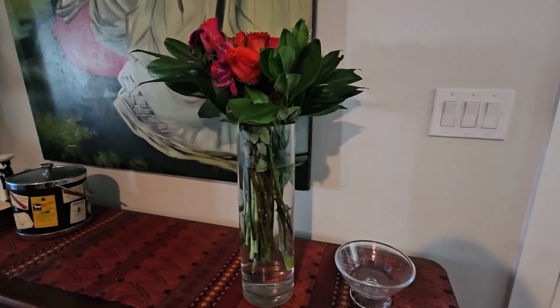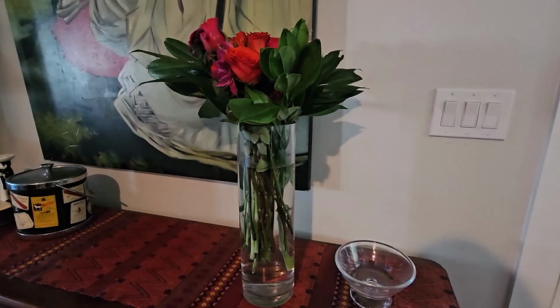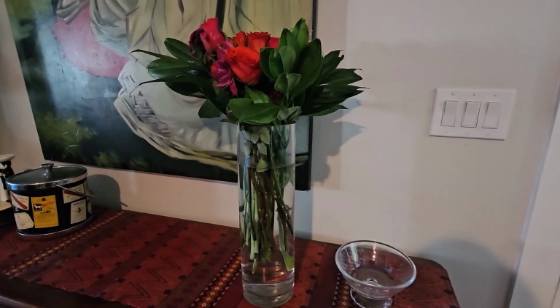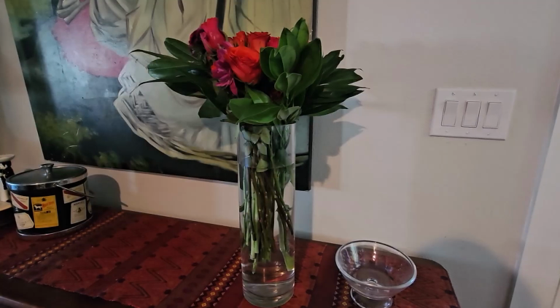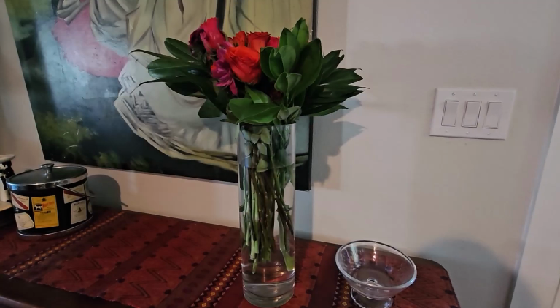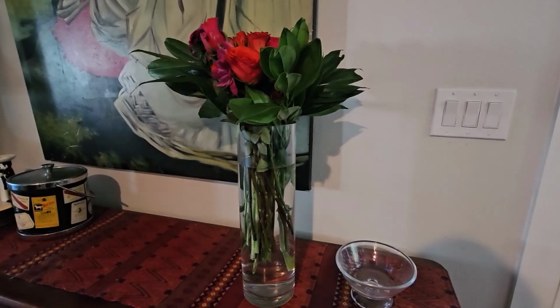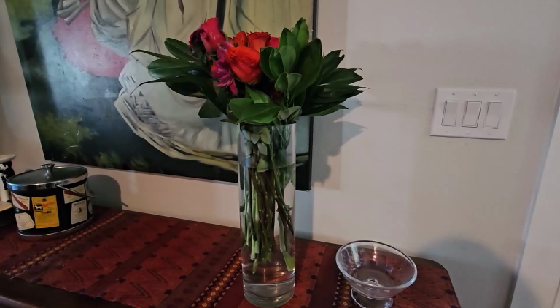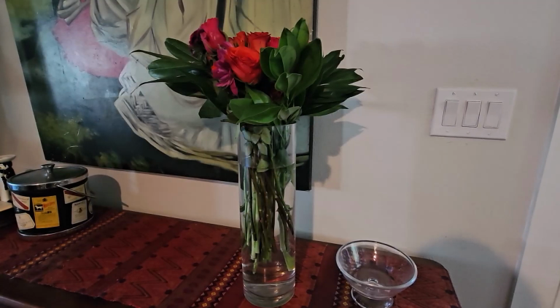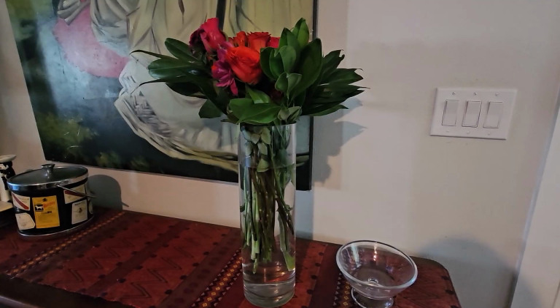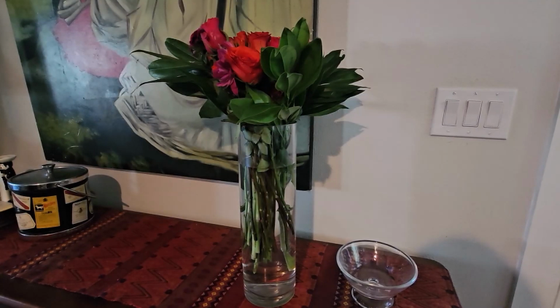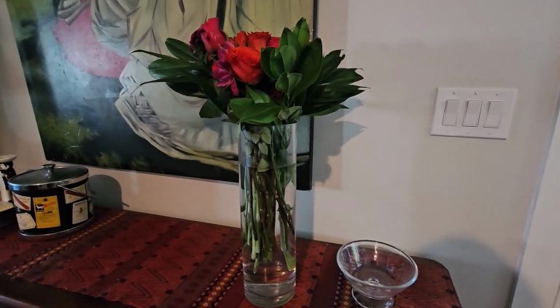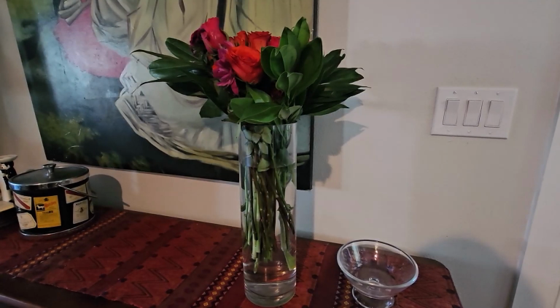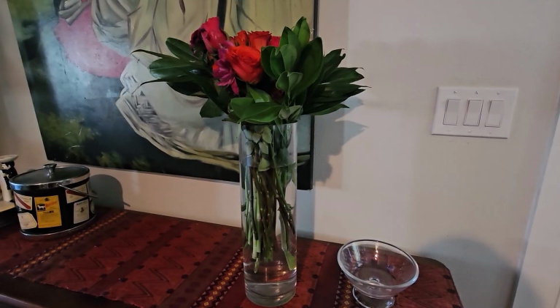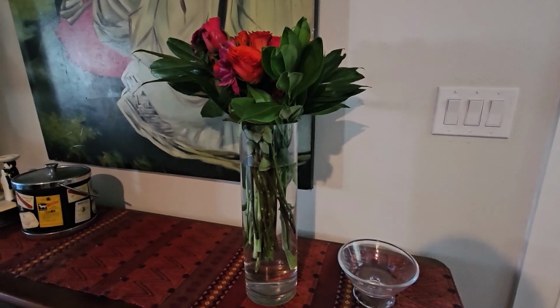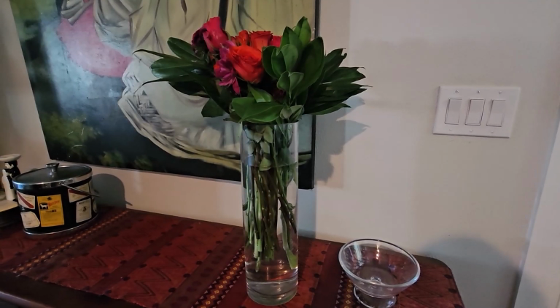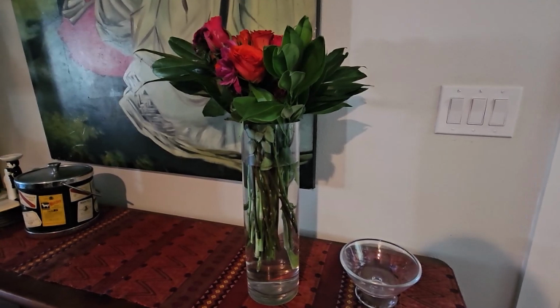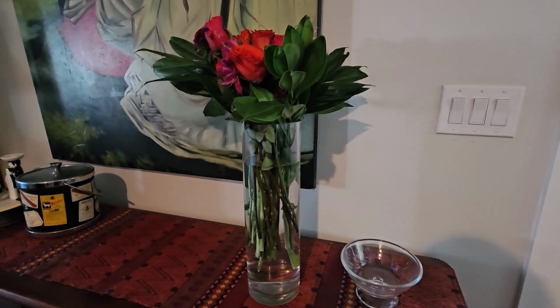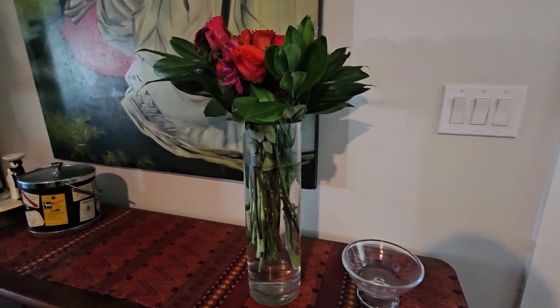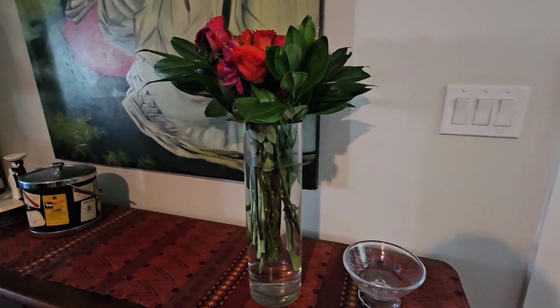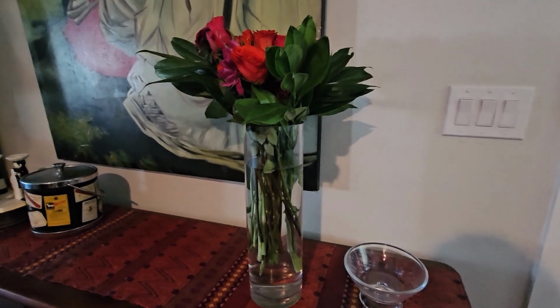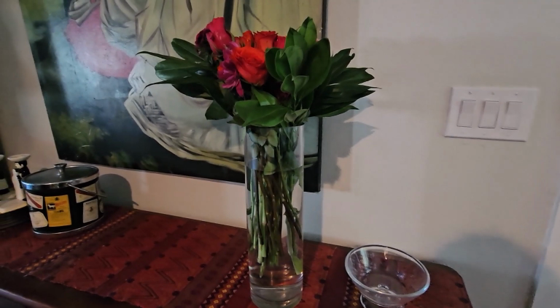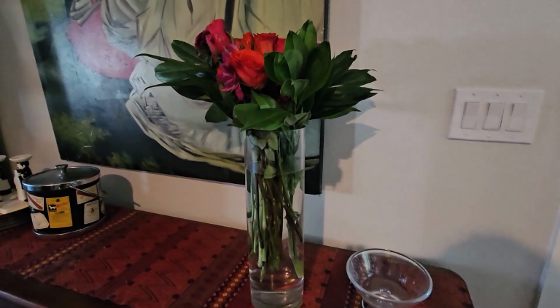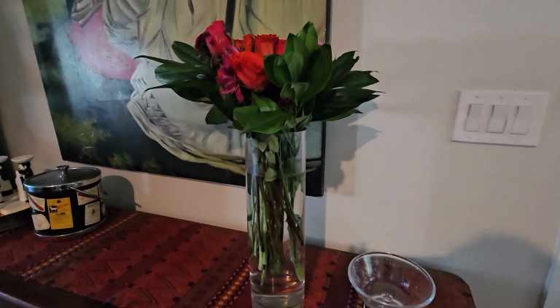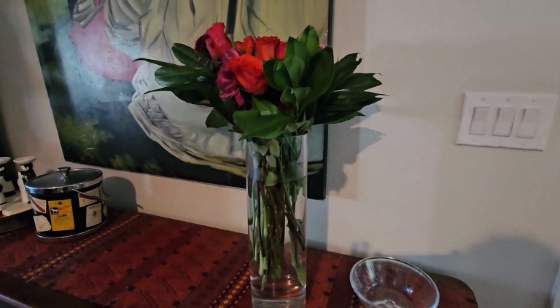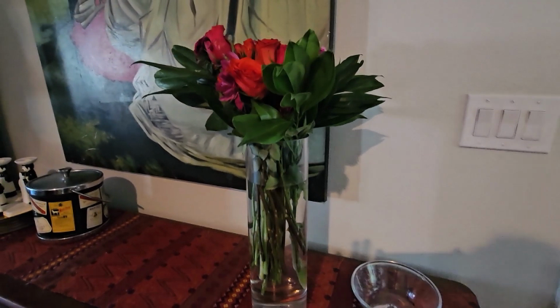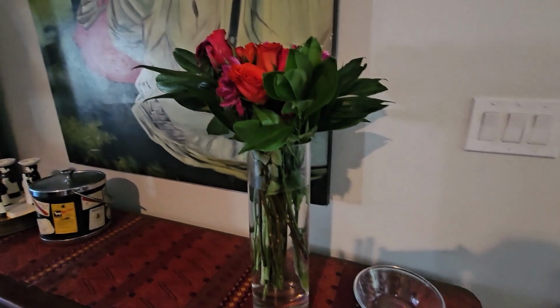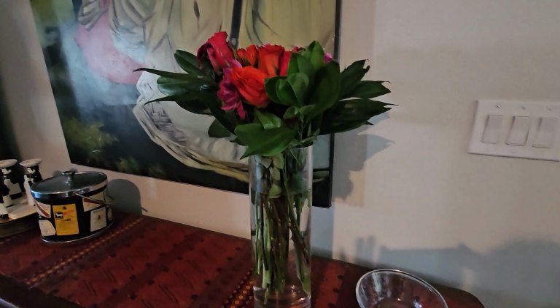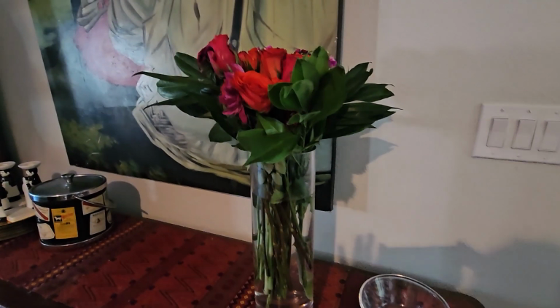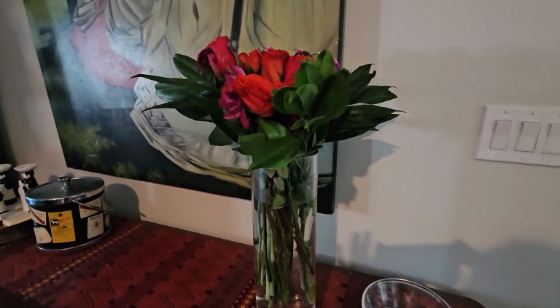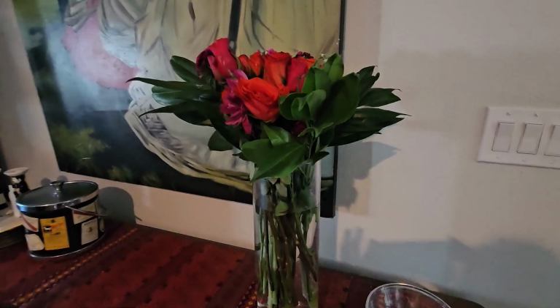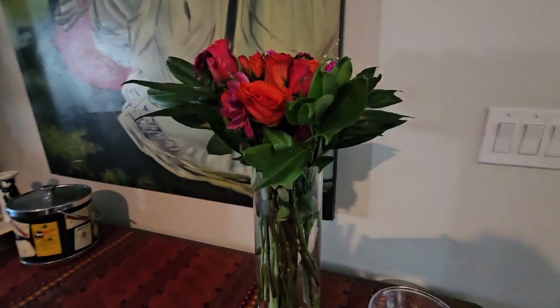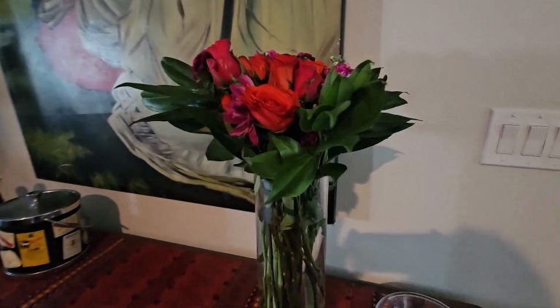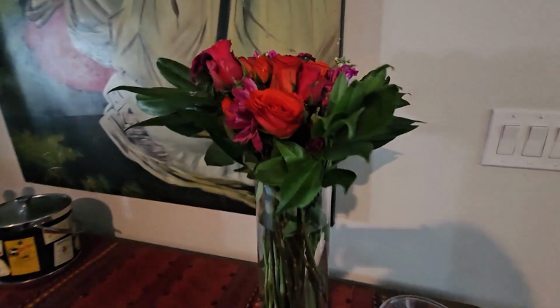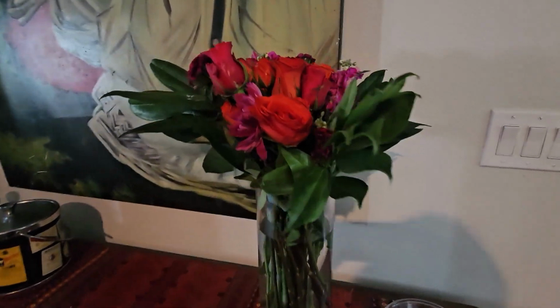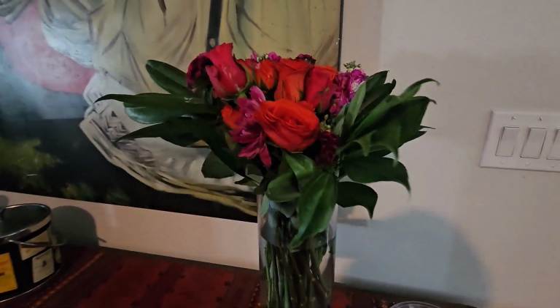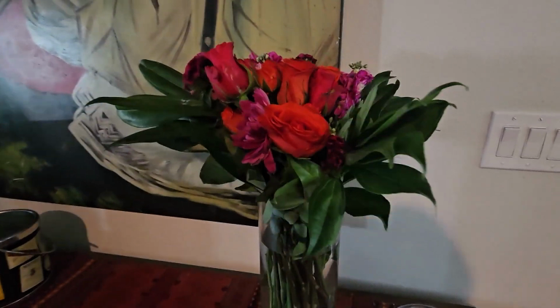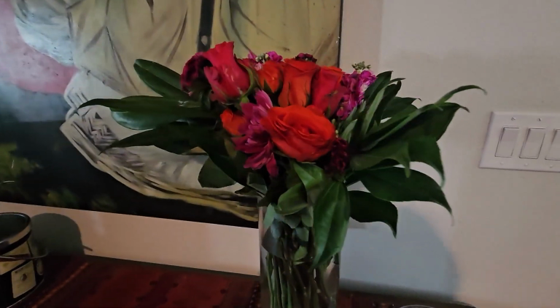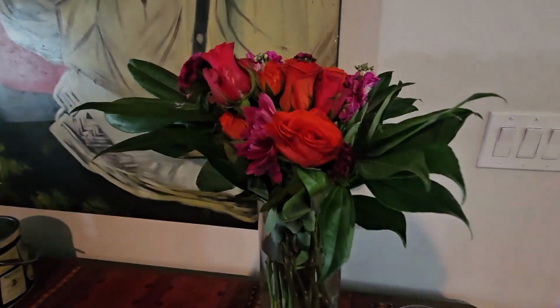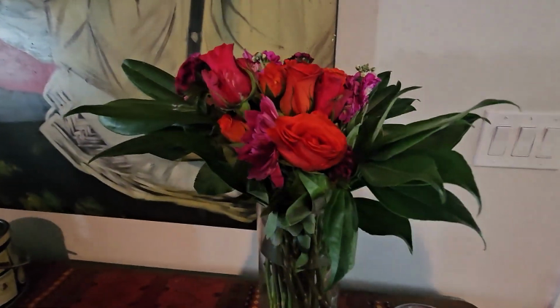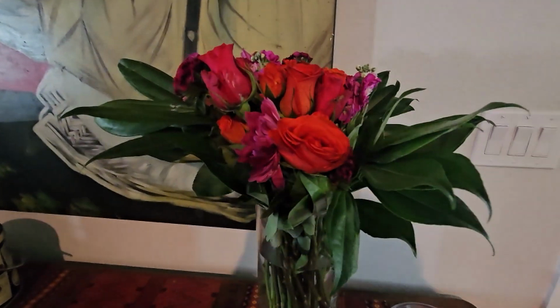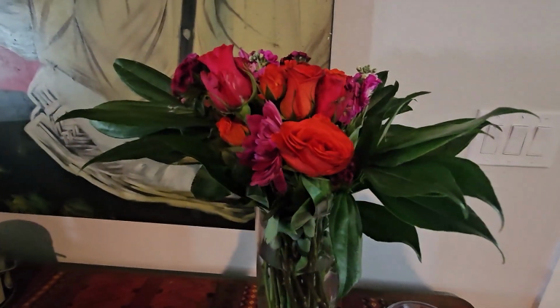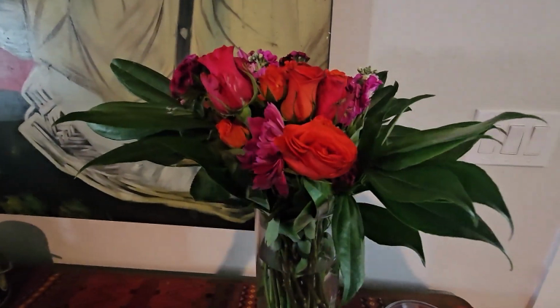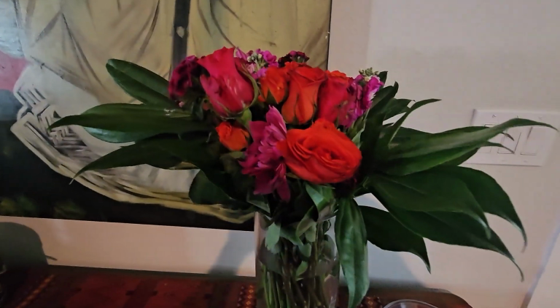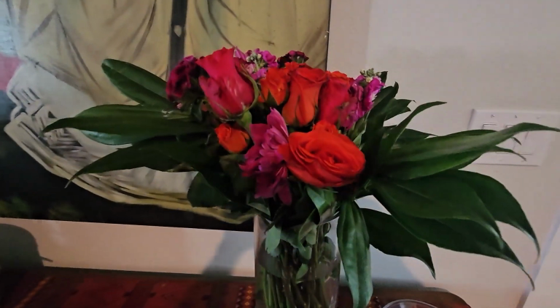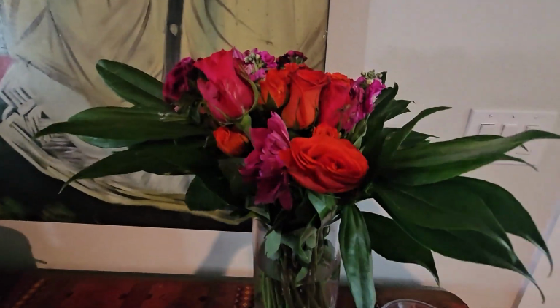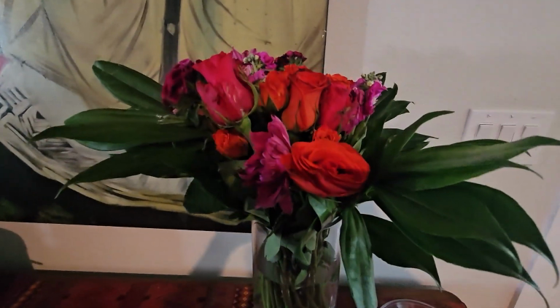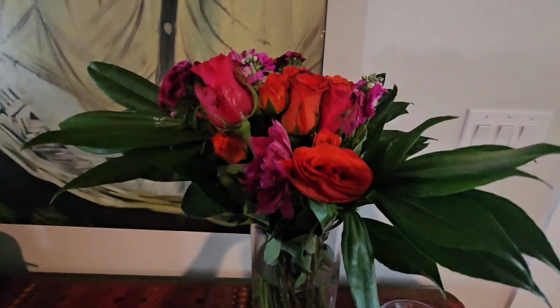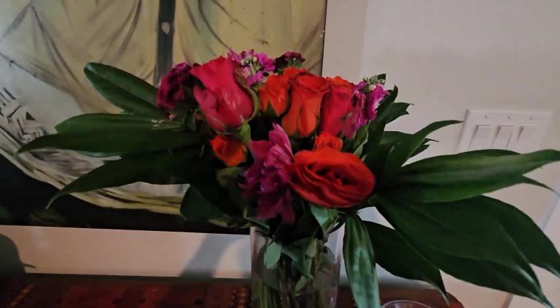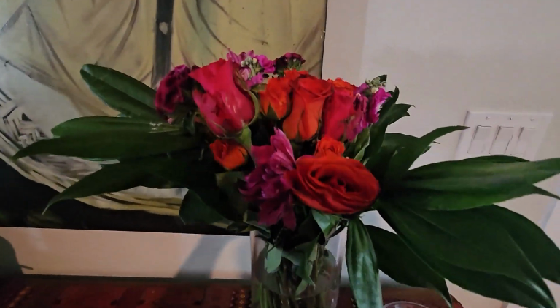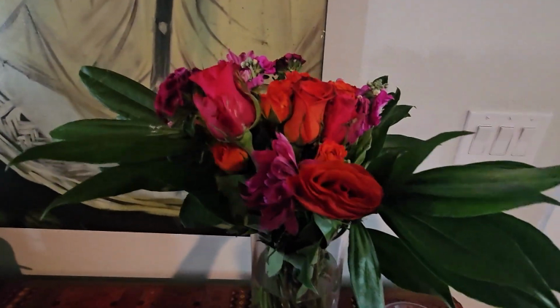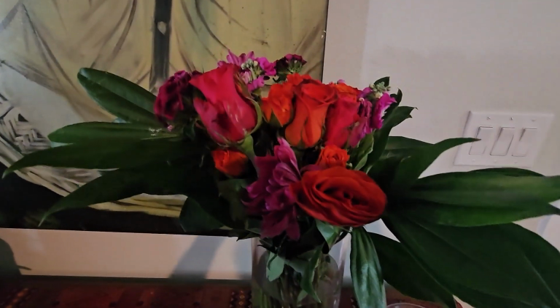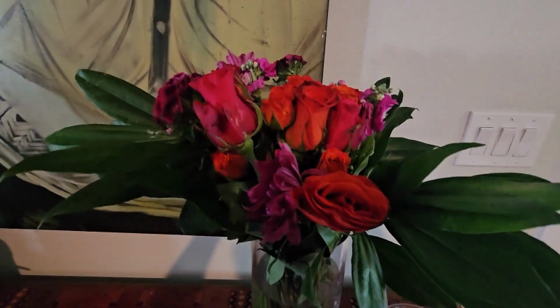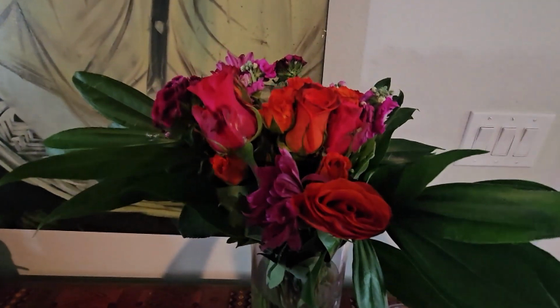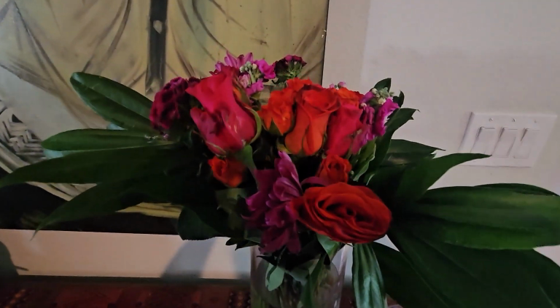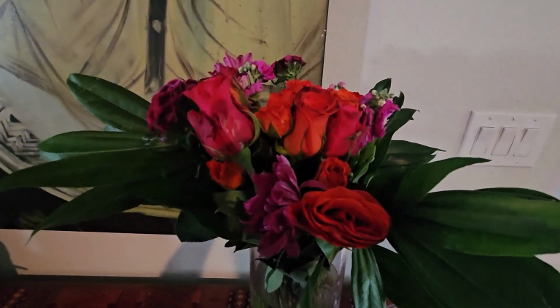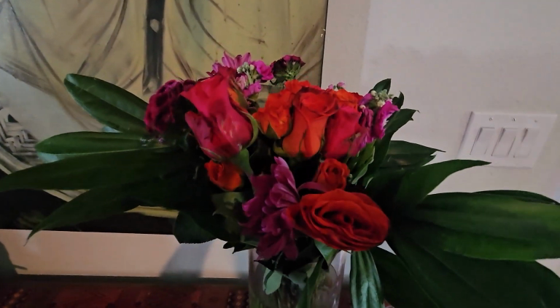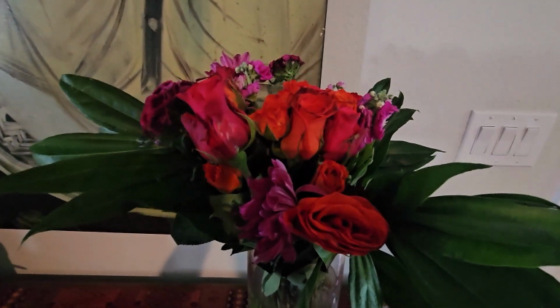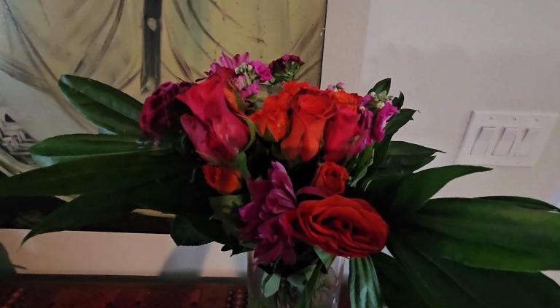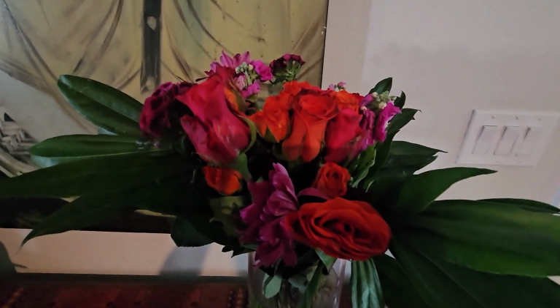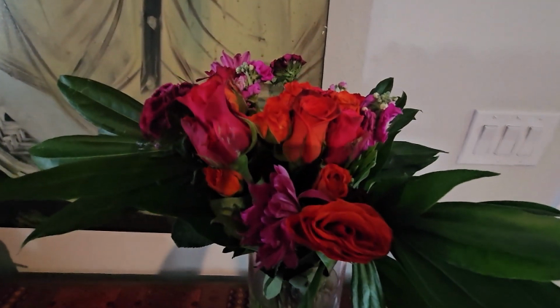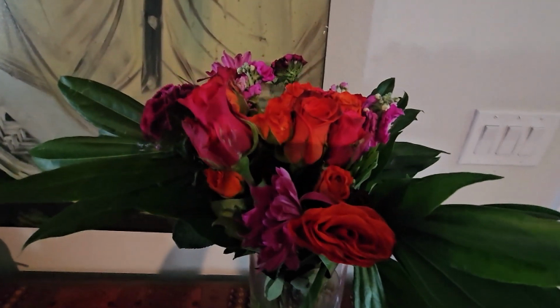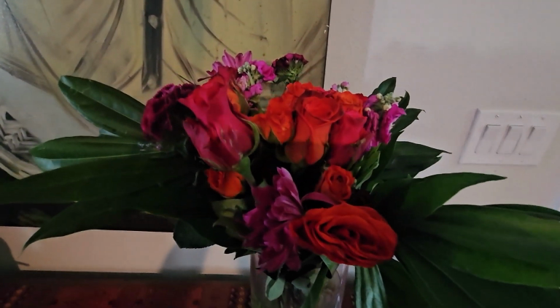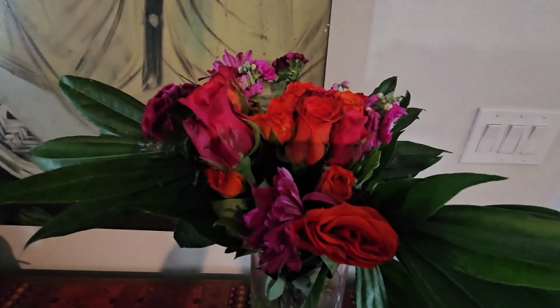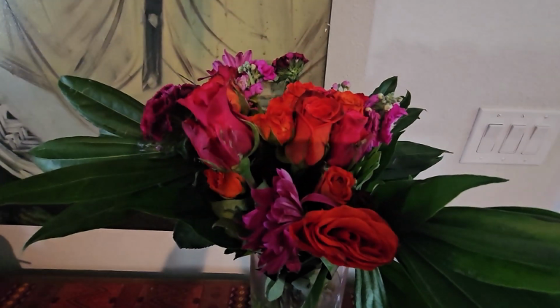Bloomsy Box bouquets come with care instructions and you can get a fresh bouquet every single month. I love it.